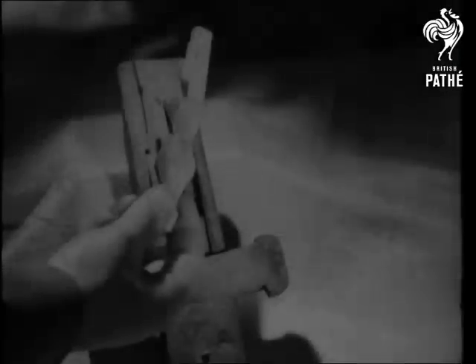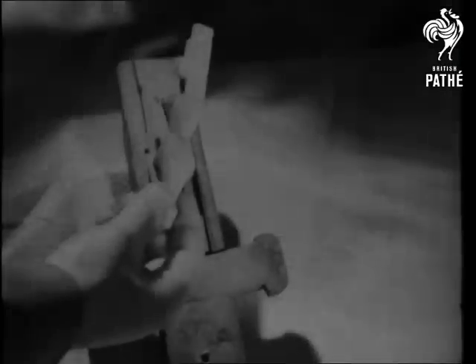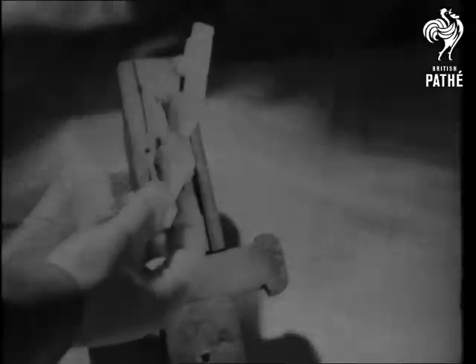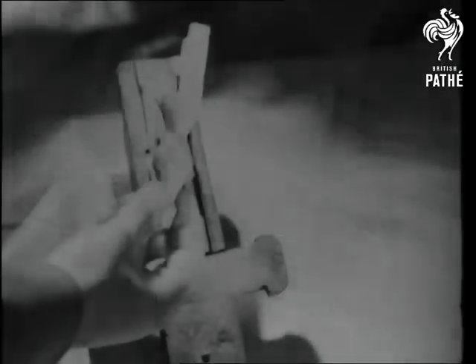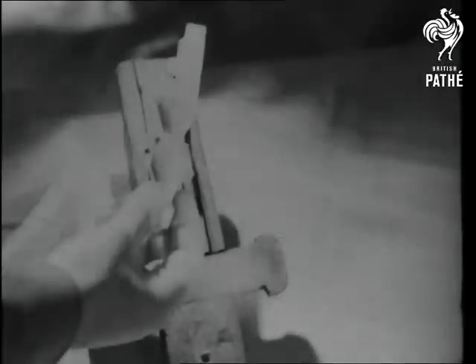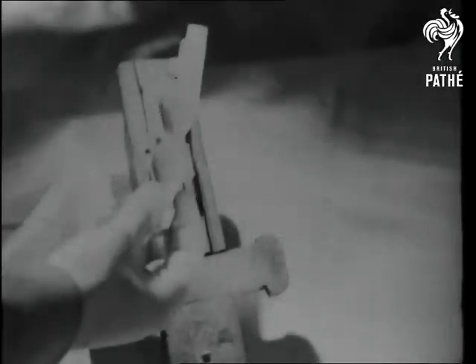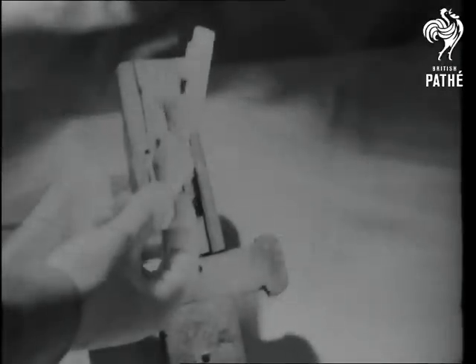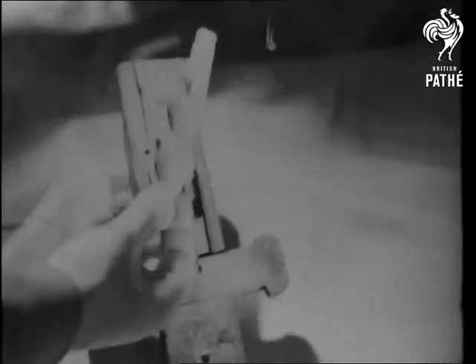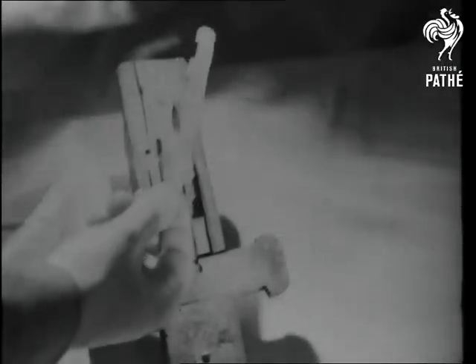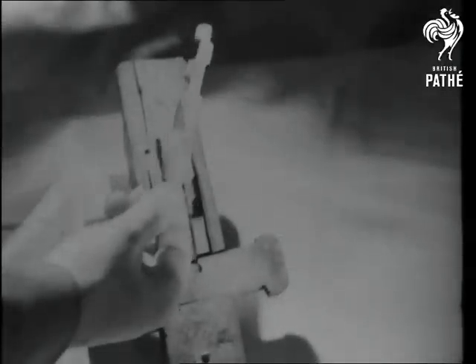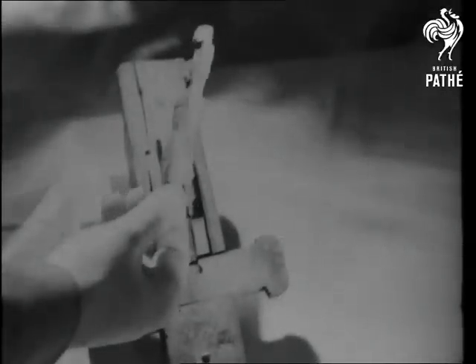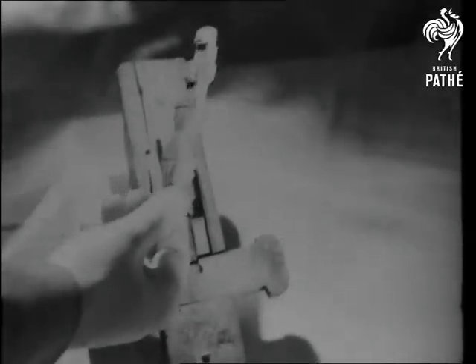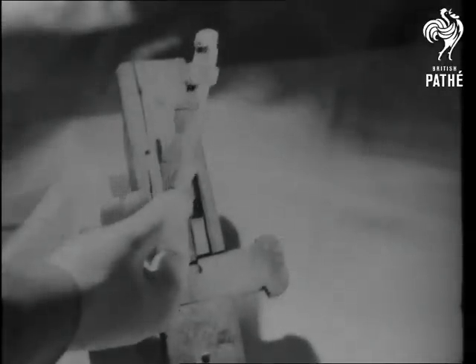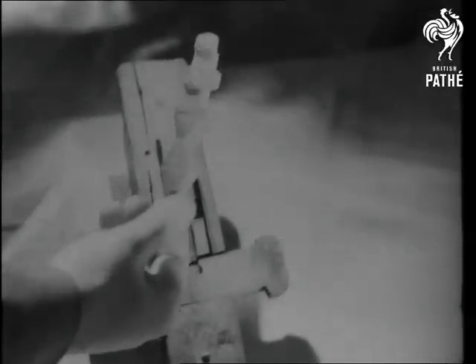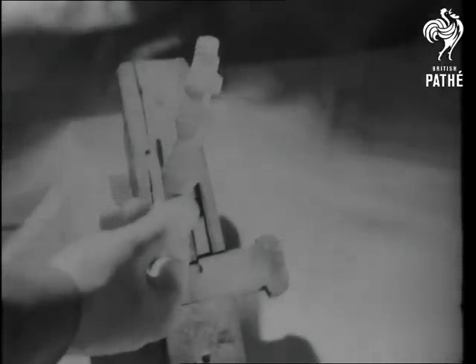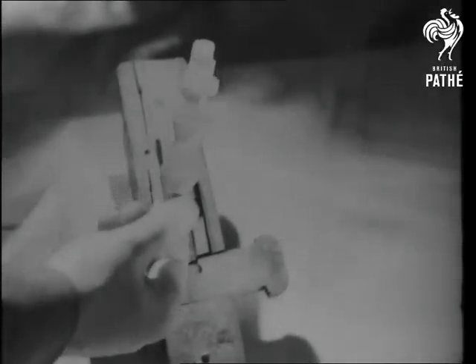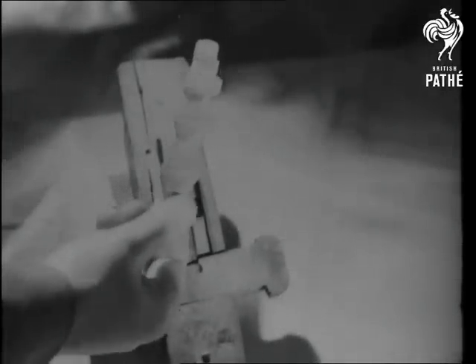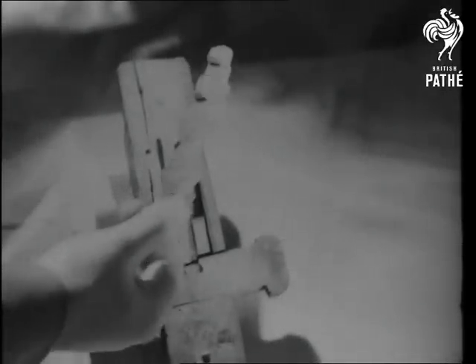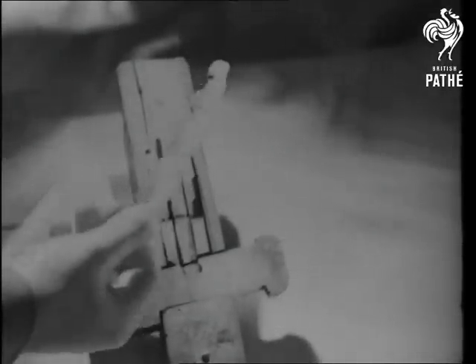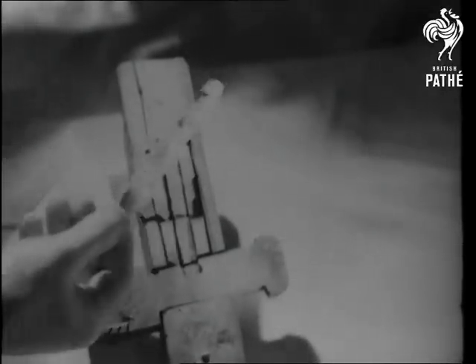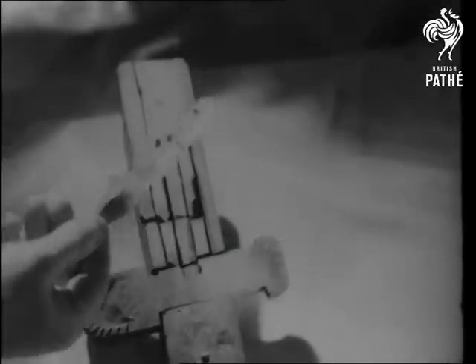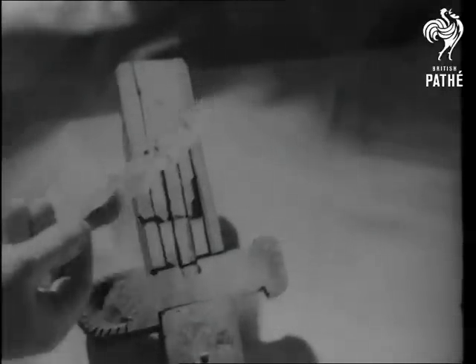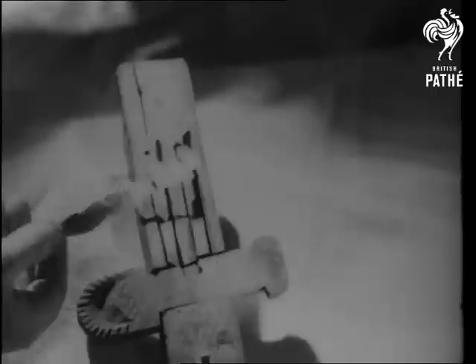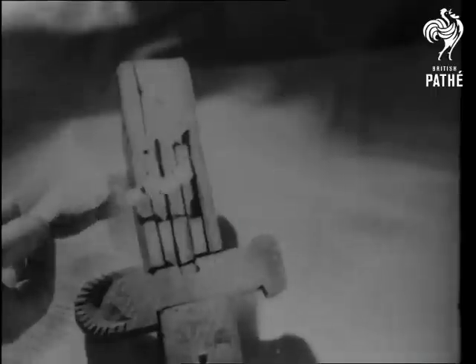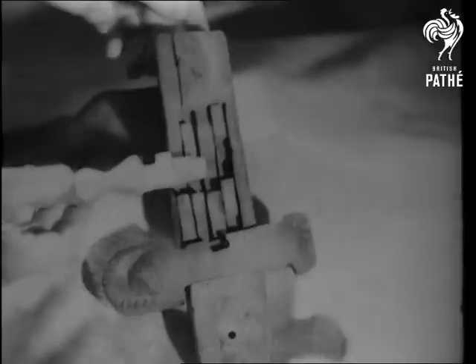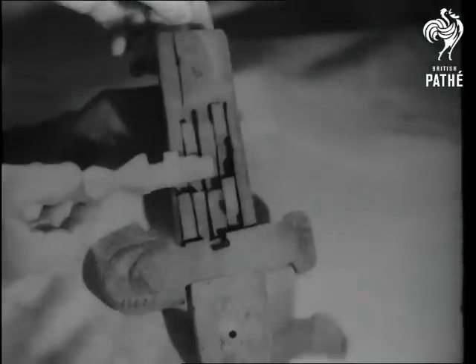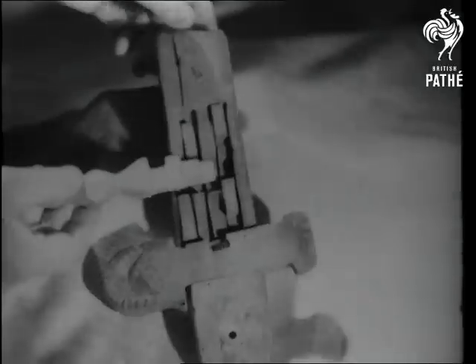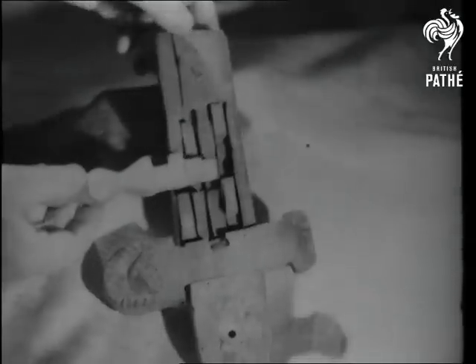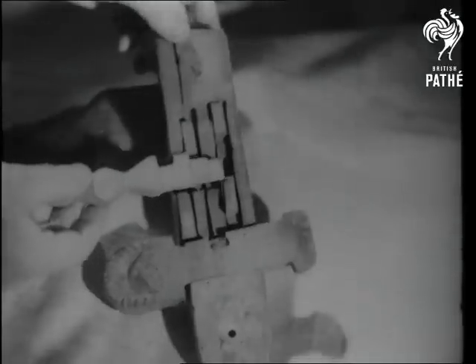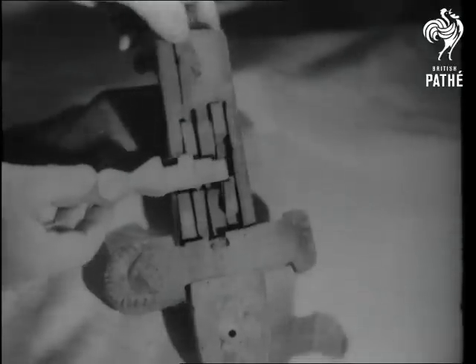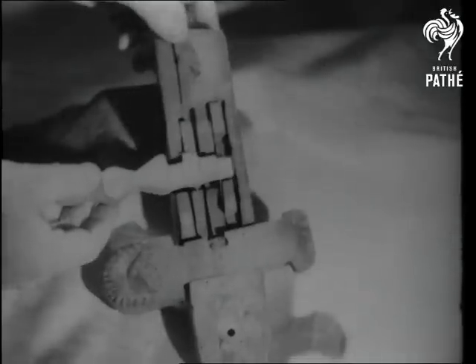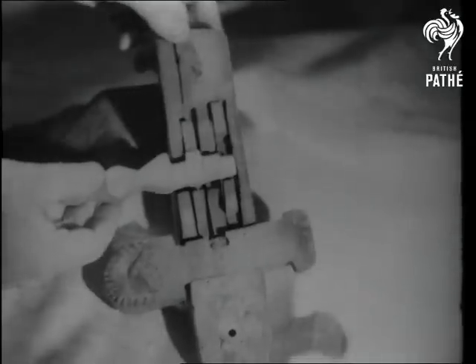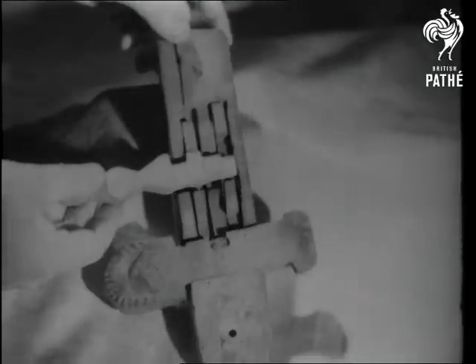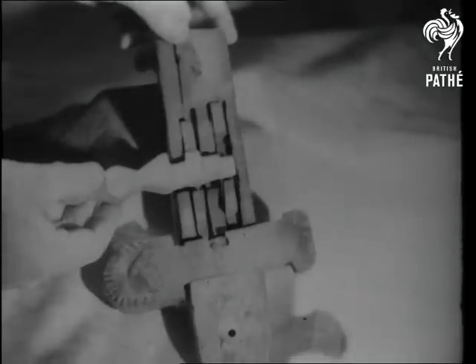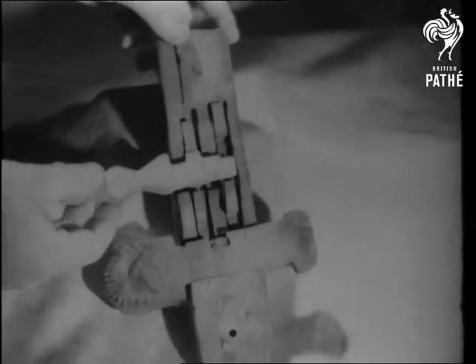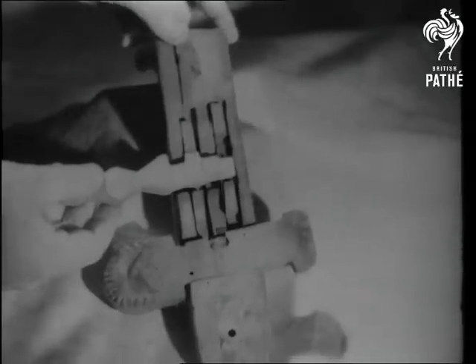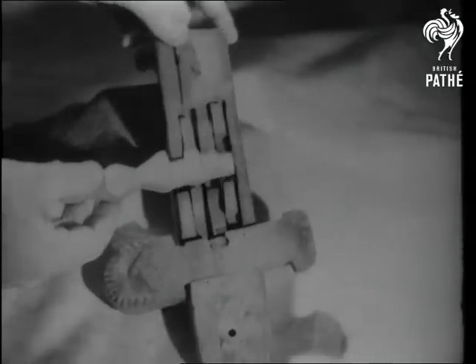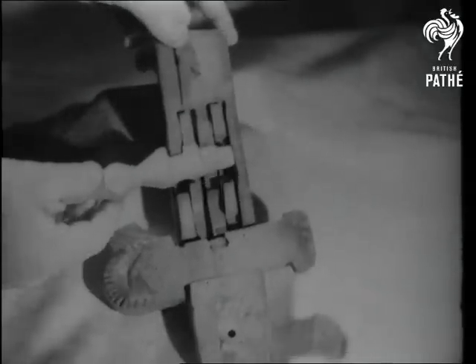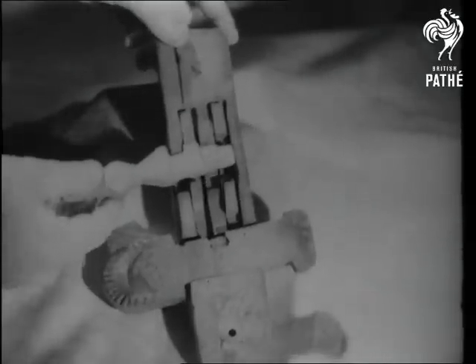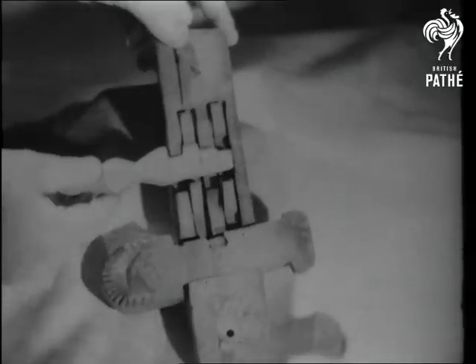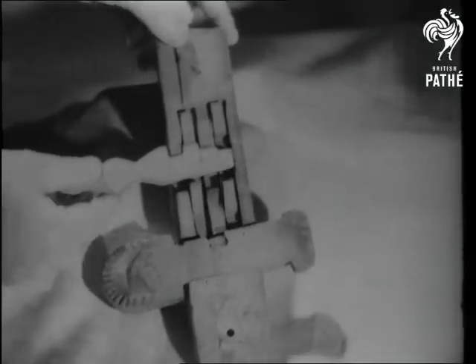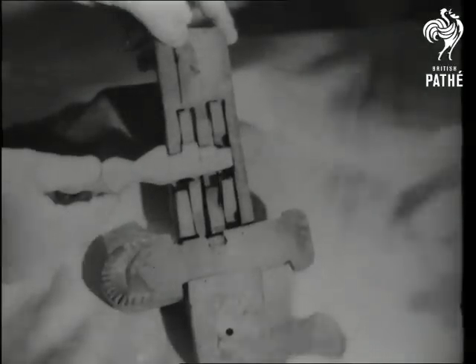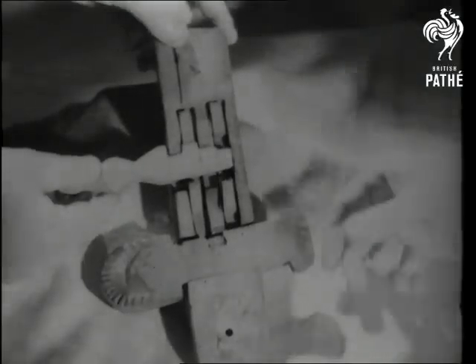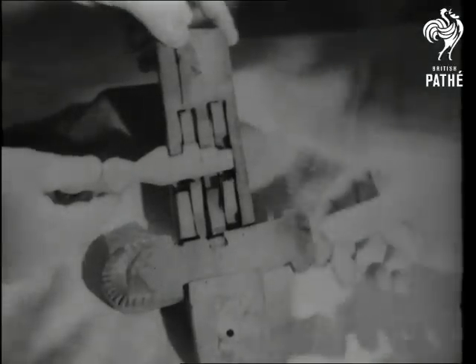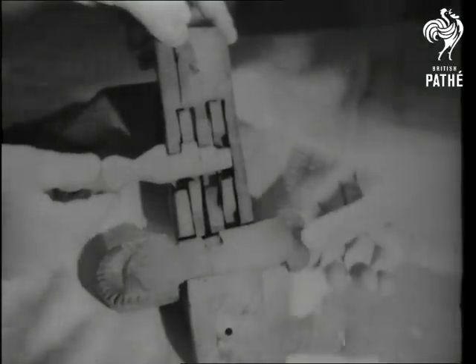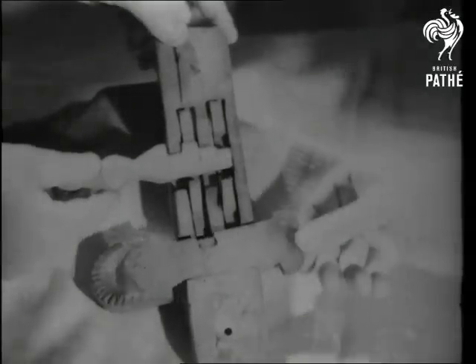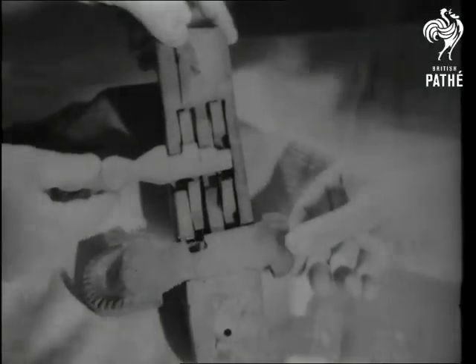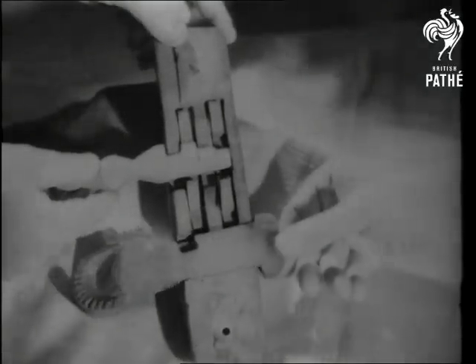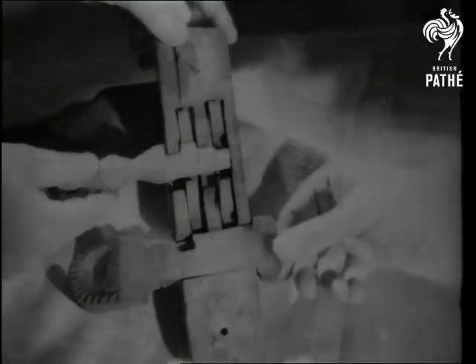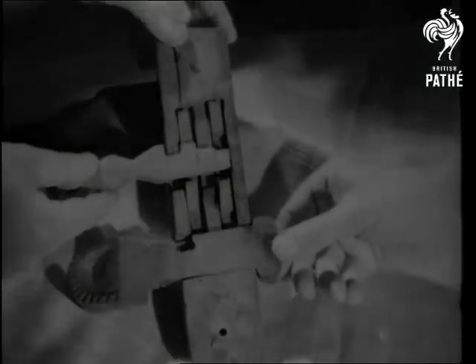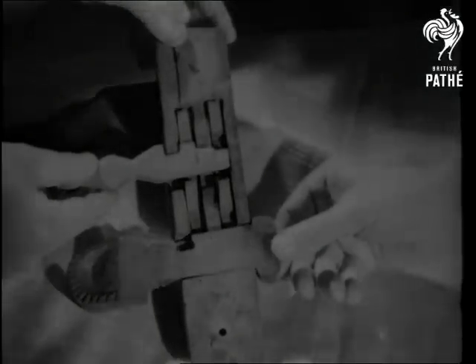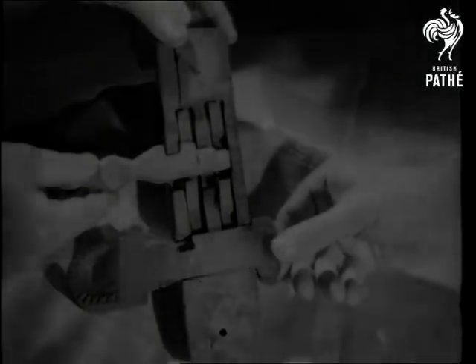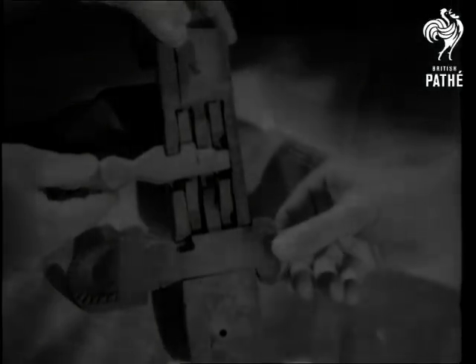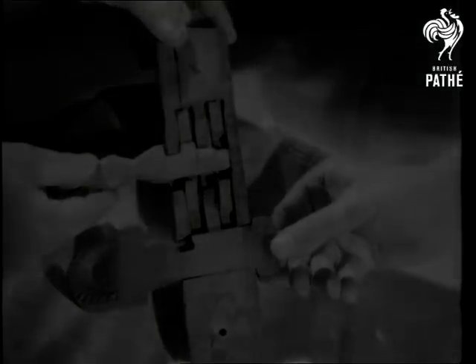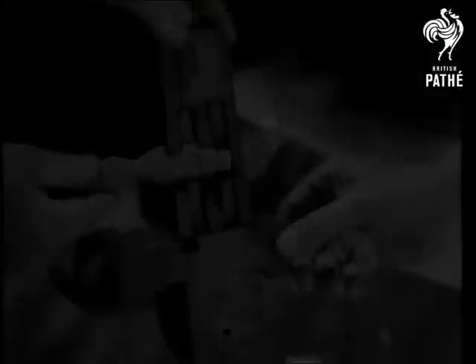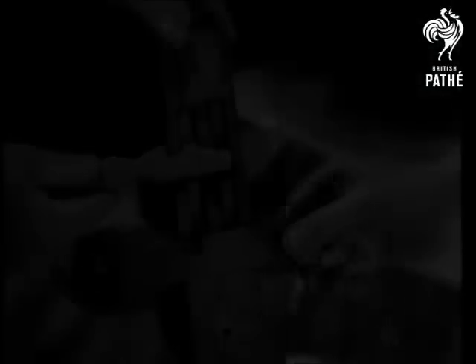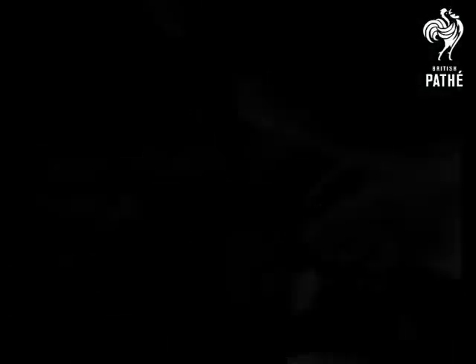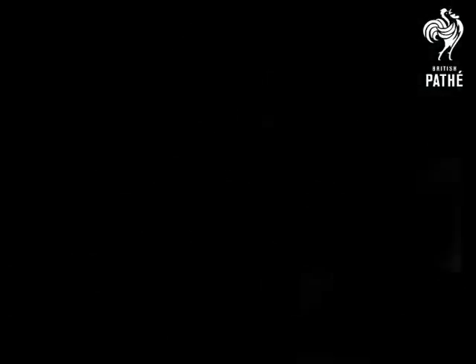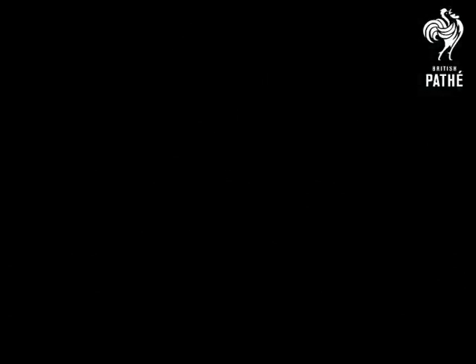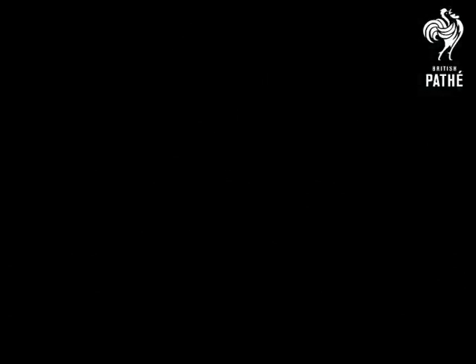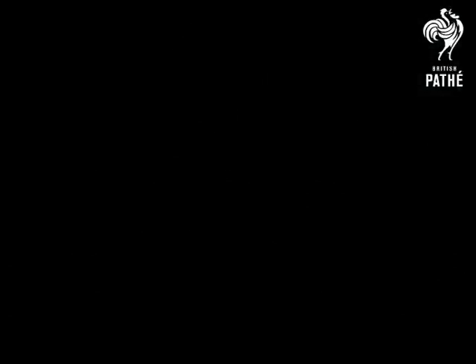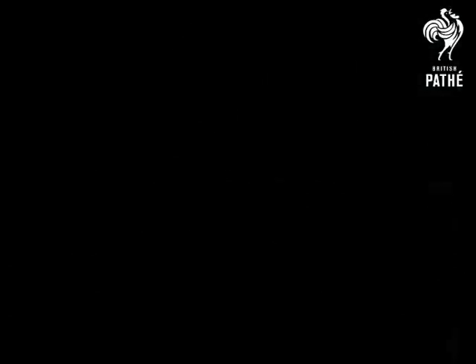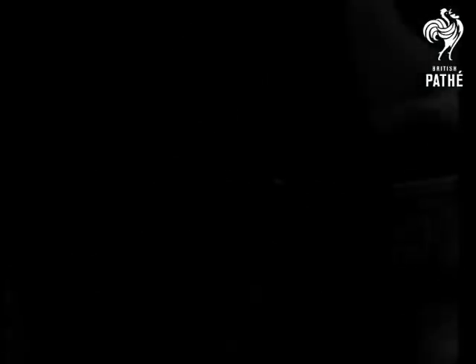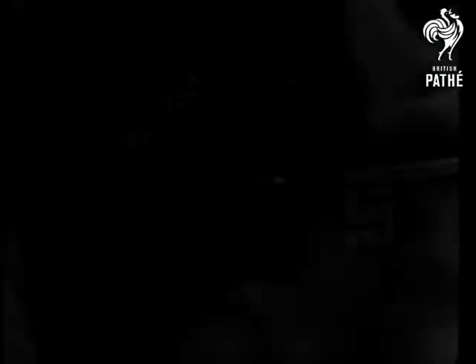Another primitive wooden lock was called the Adriatic. Though made of wood, it was beautifully fashioned, and worked on the pin tumbler principle.